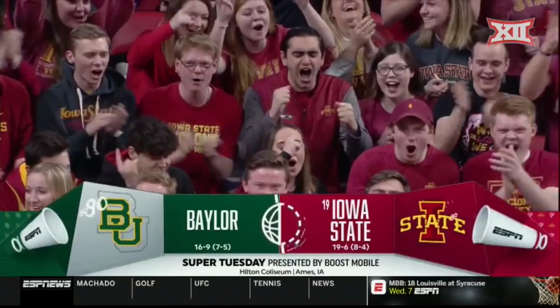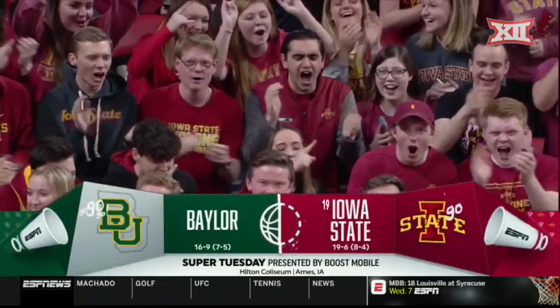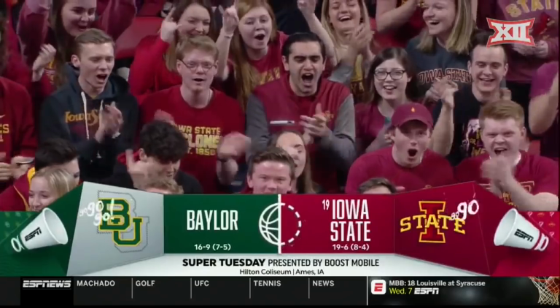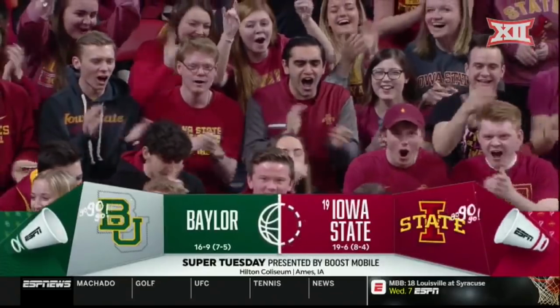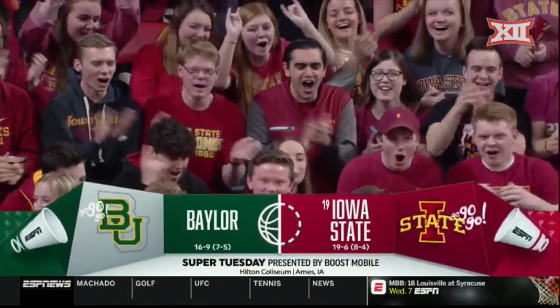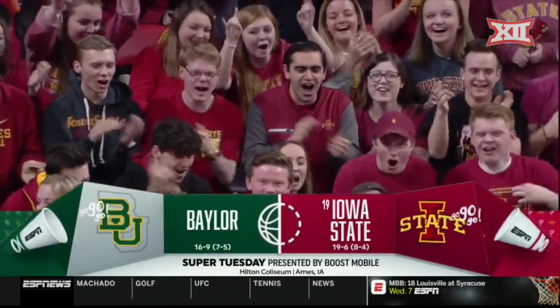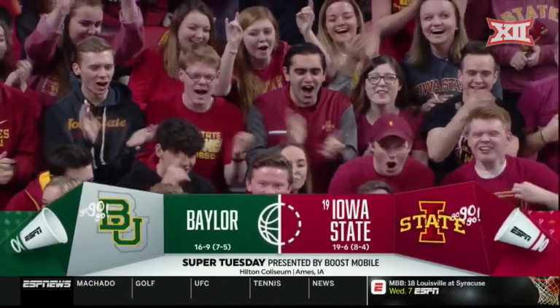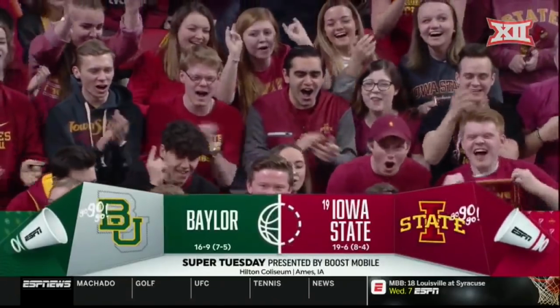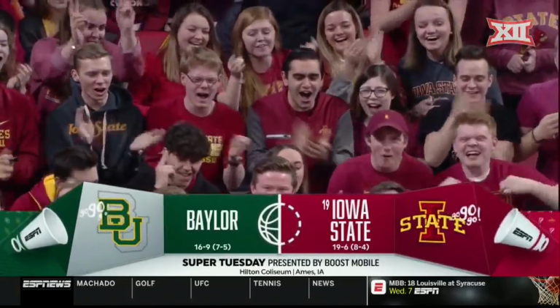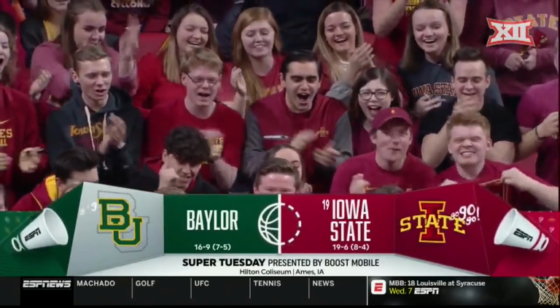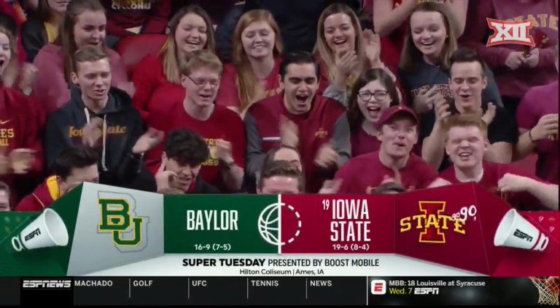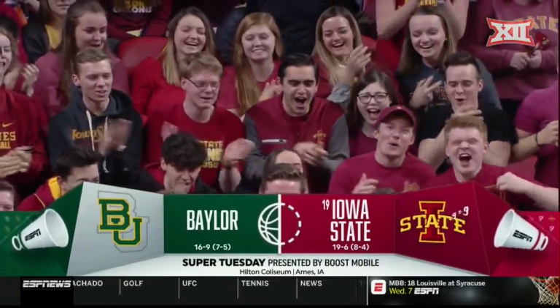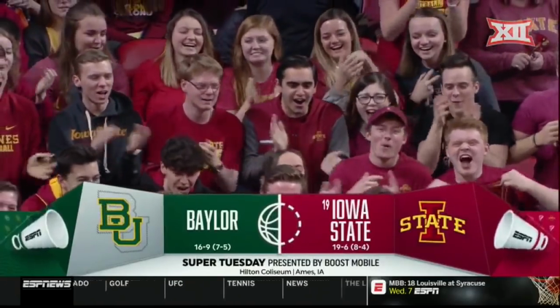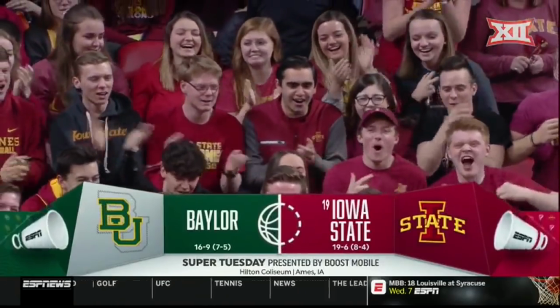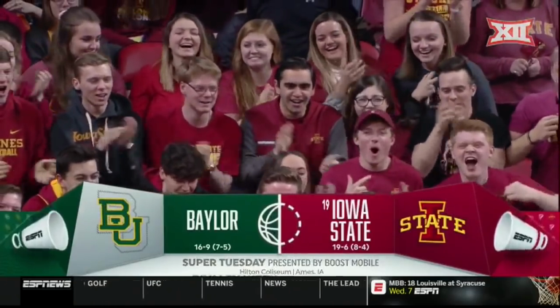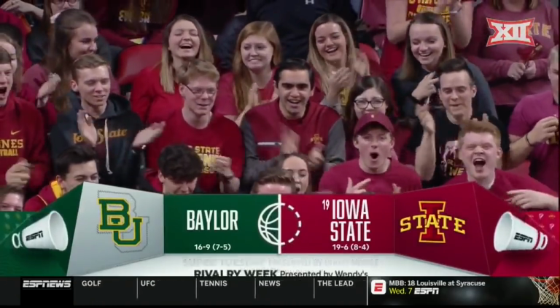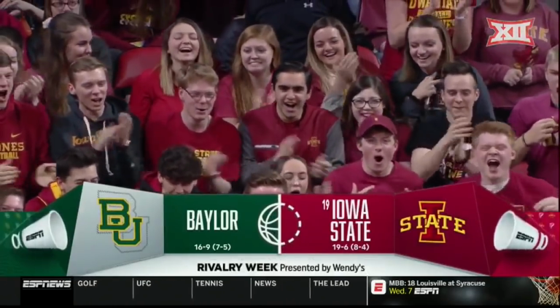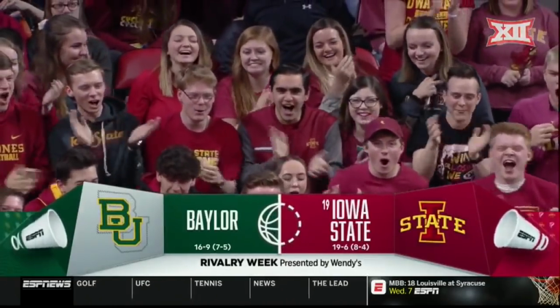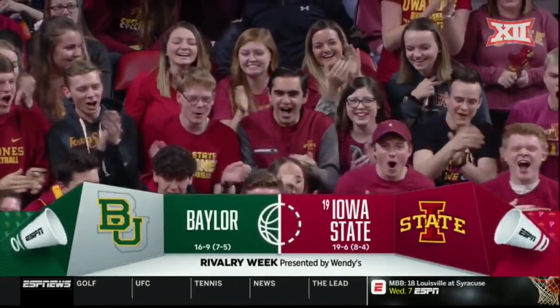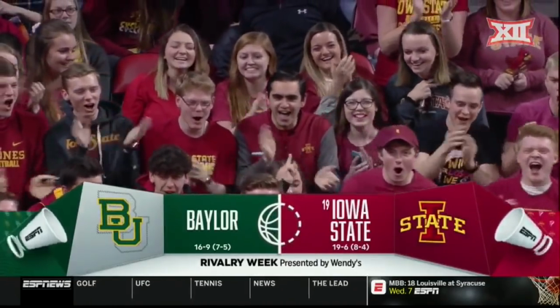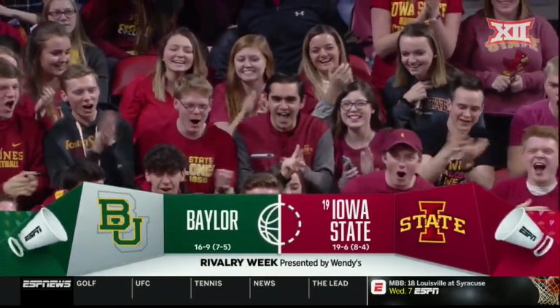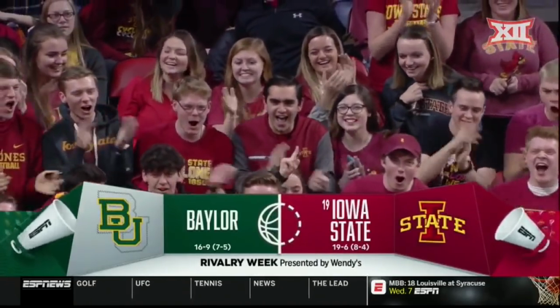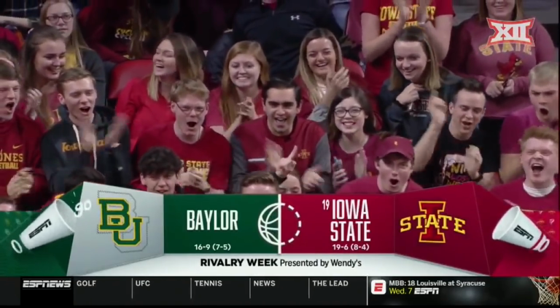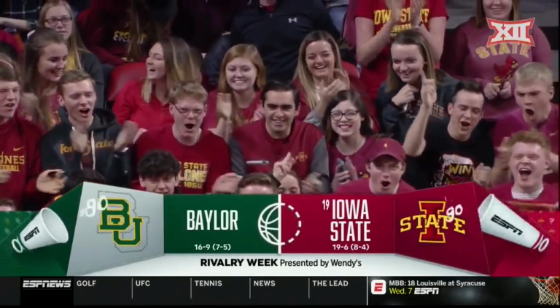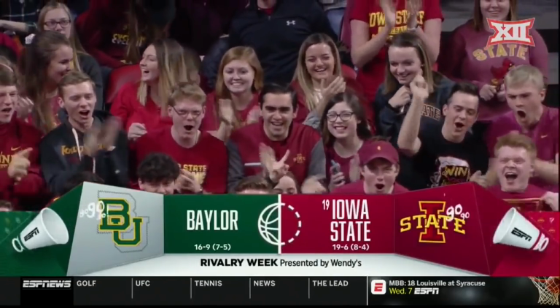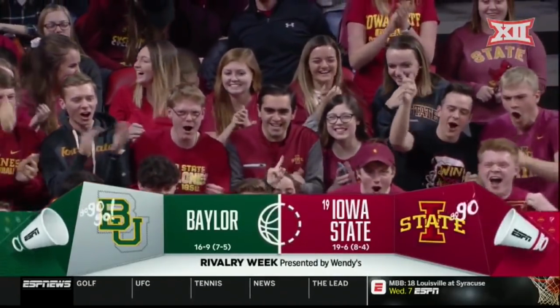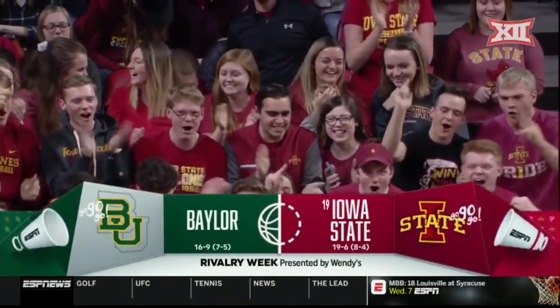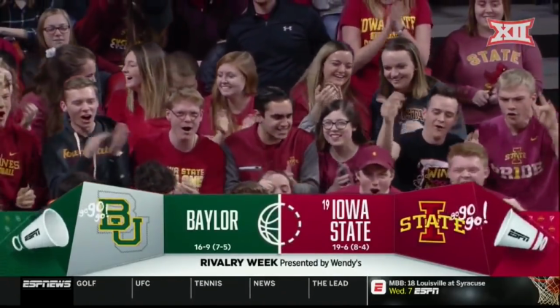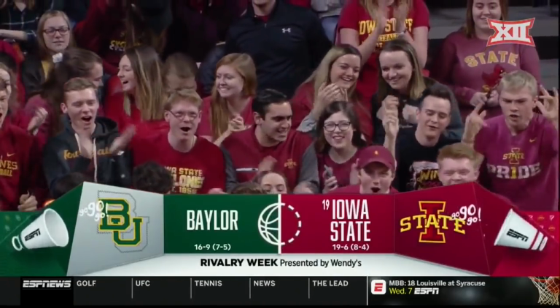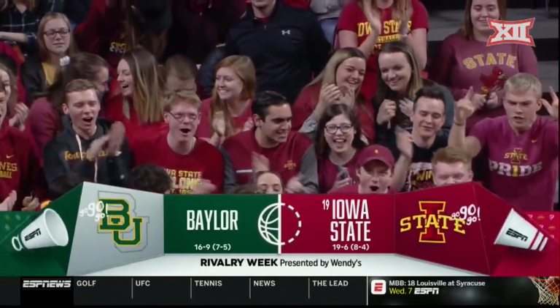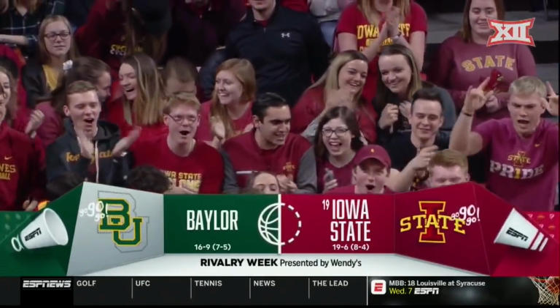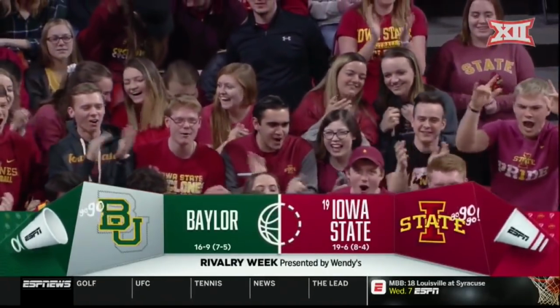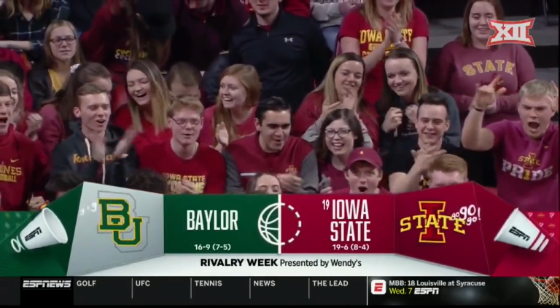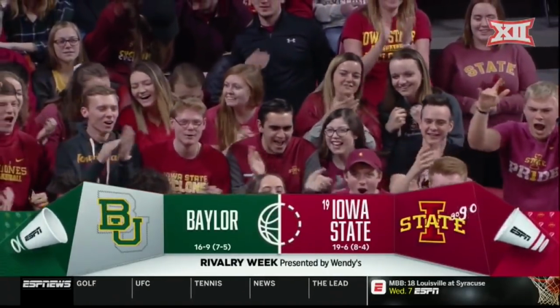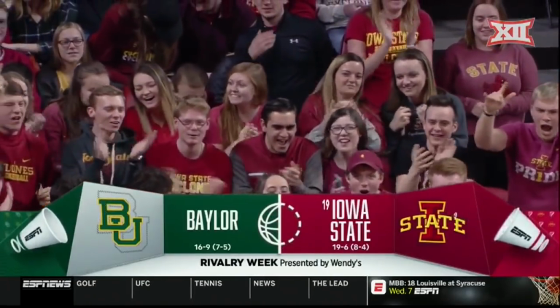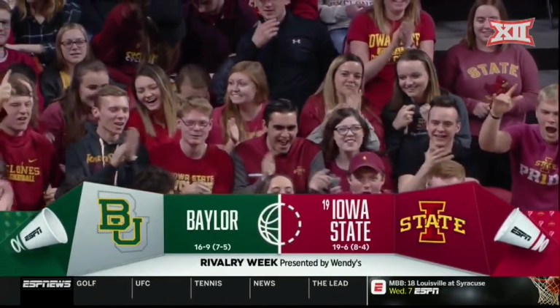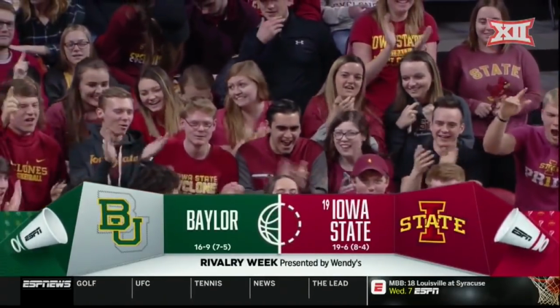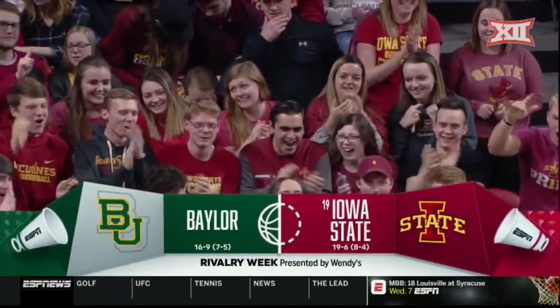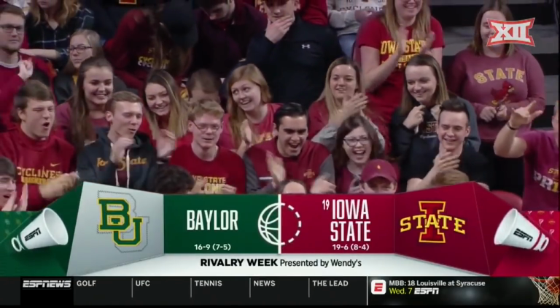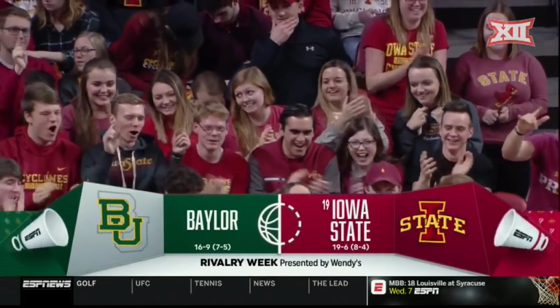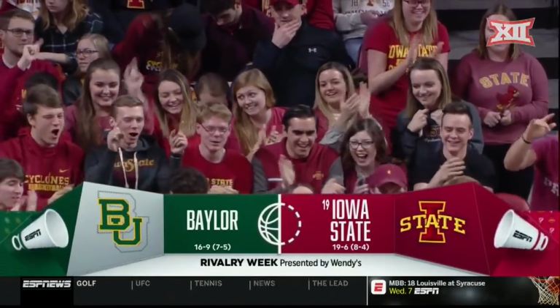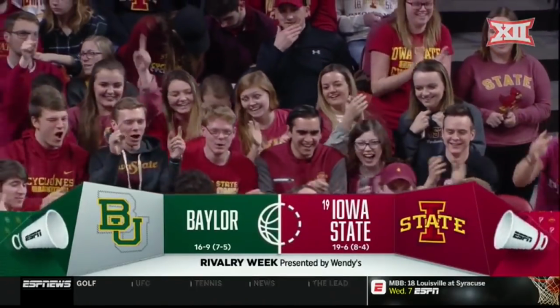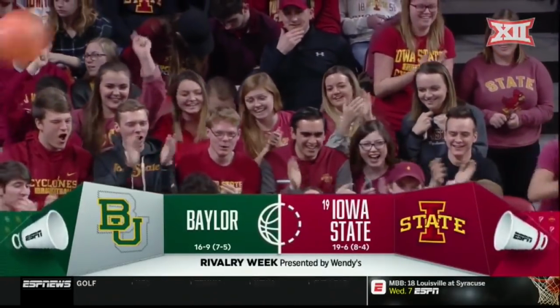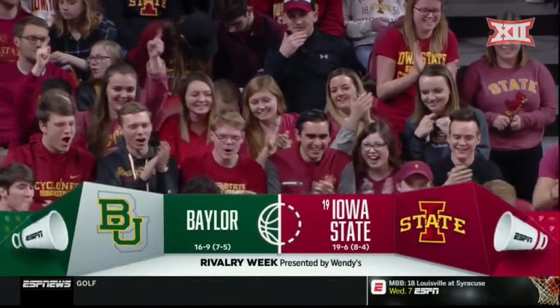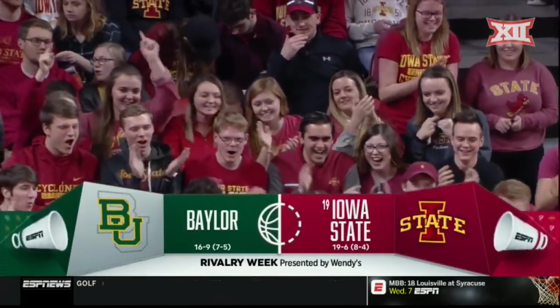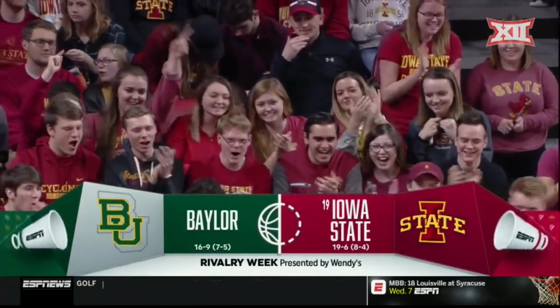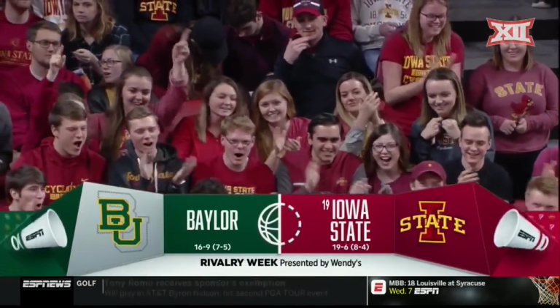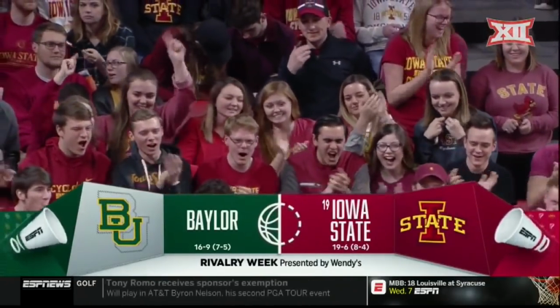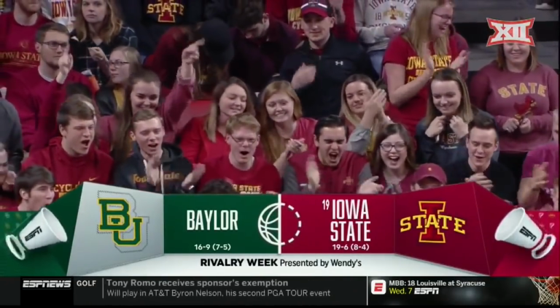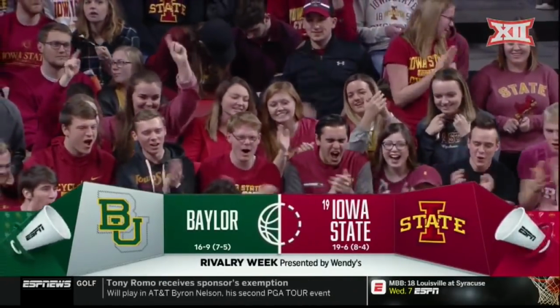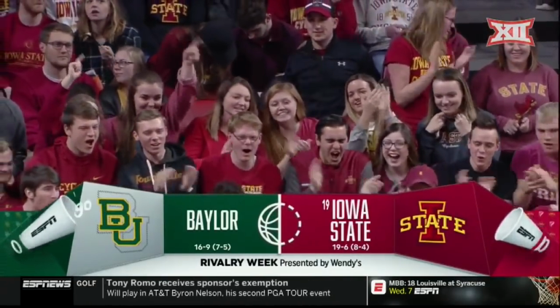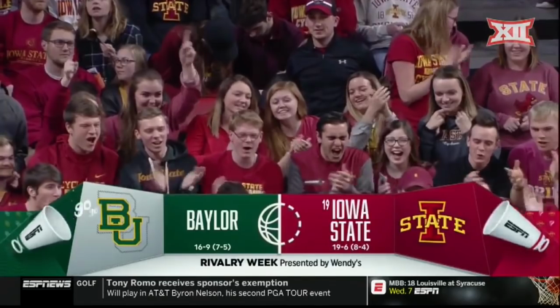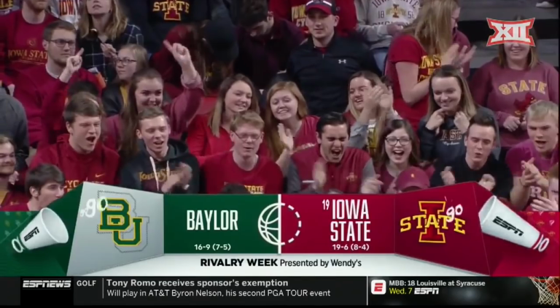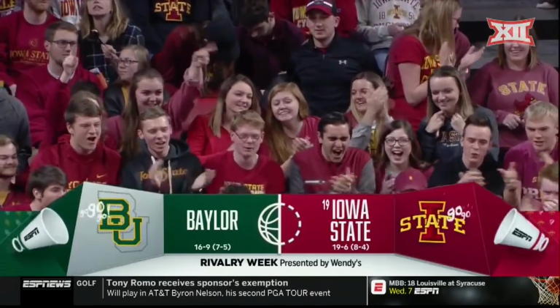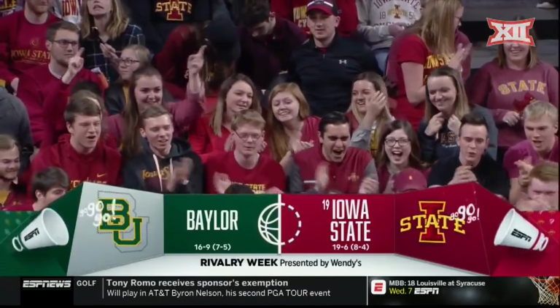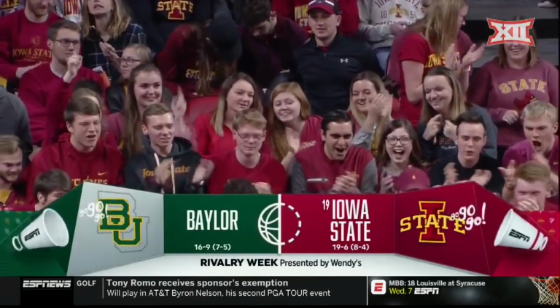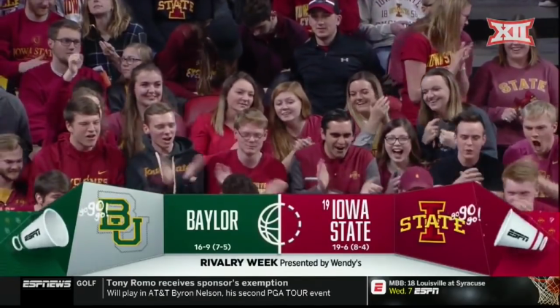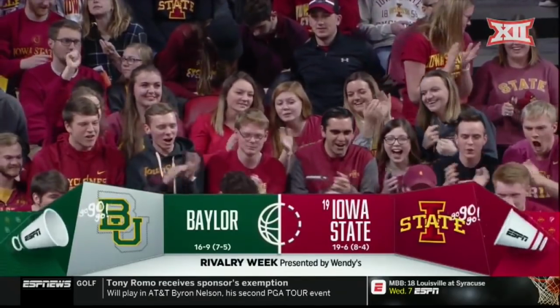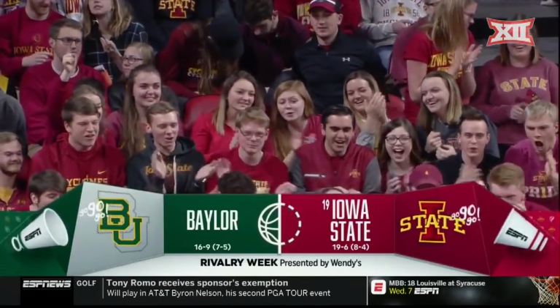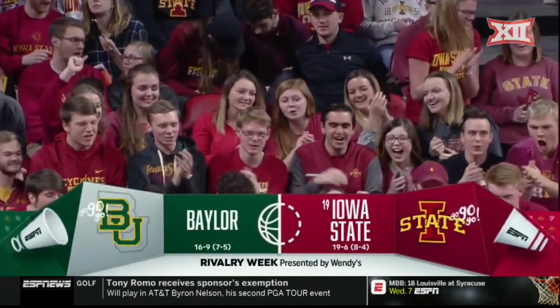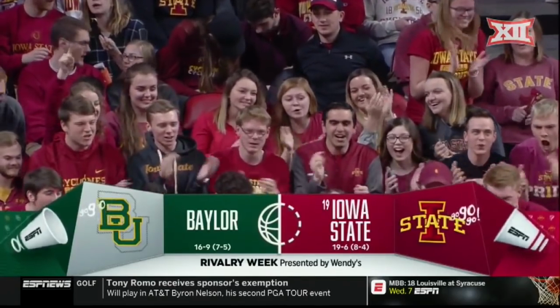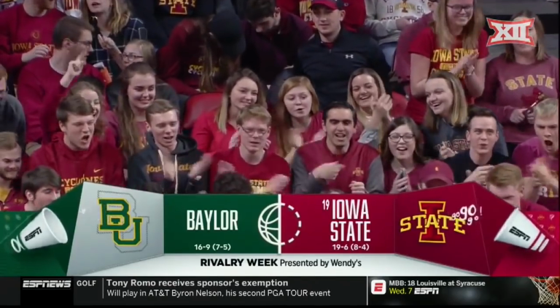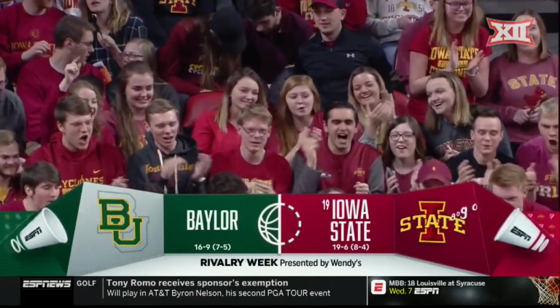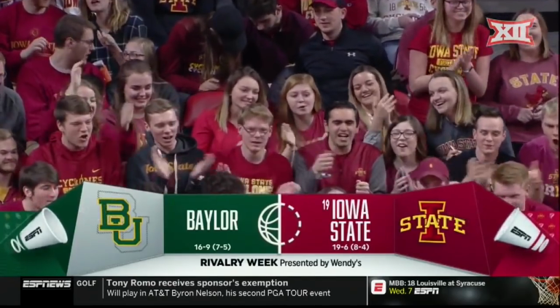Tonight, from Hilton Coliseum, Ames, Iowa, it's number 19 Iowa State taking on Baylor.